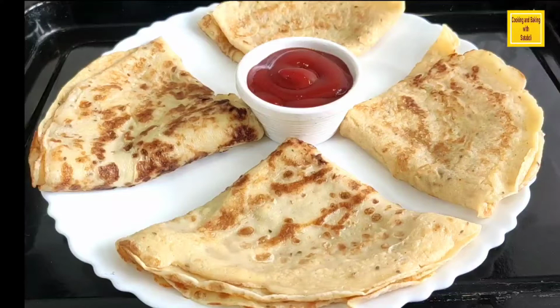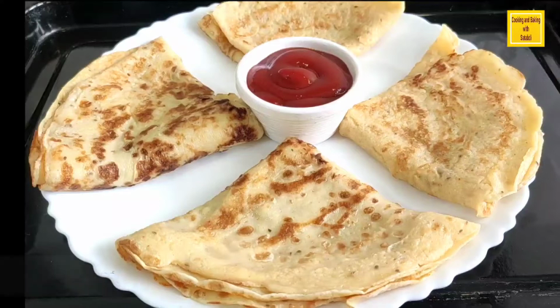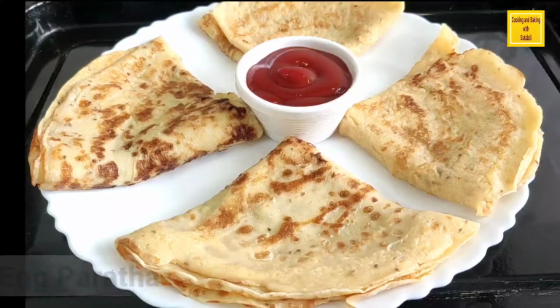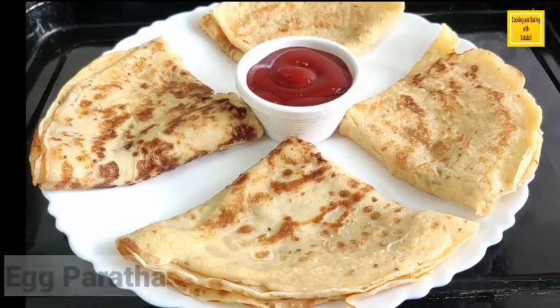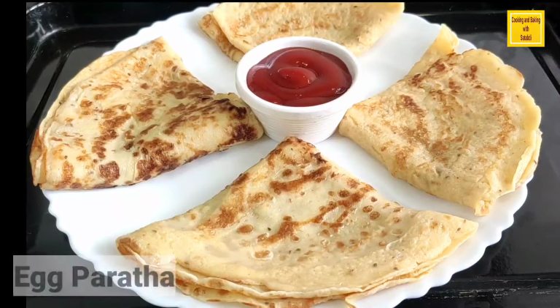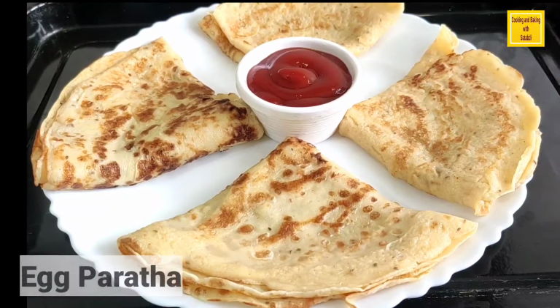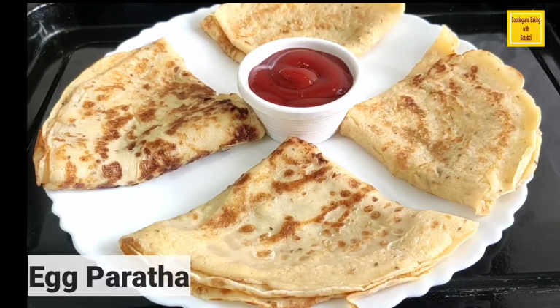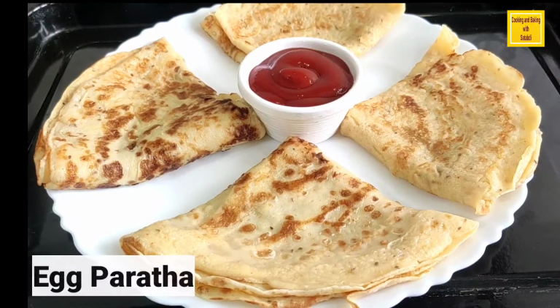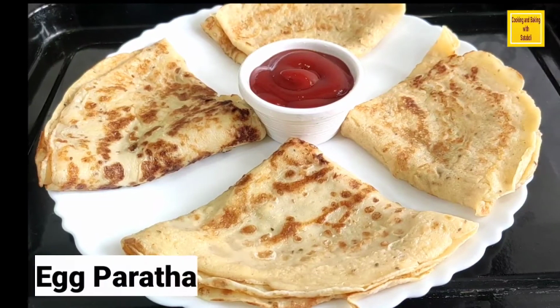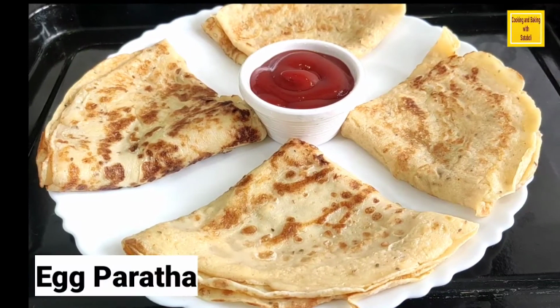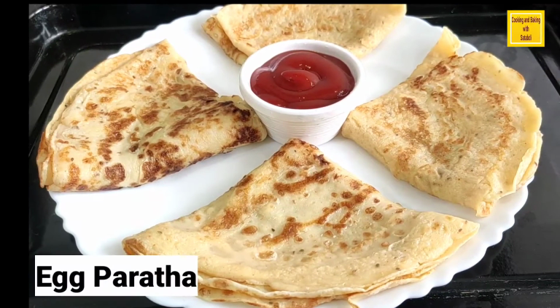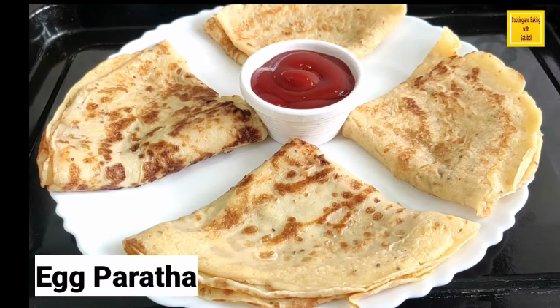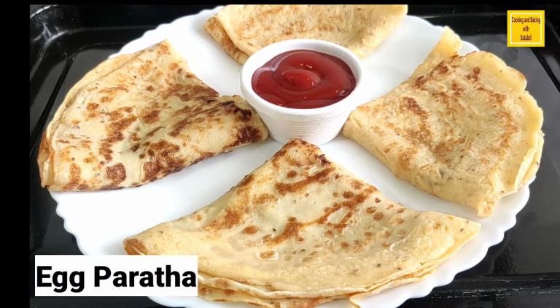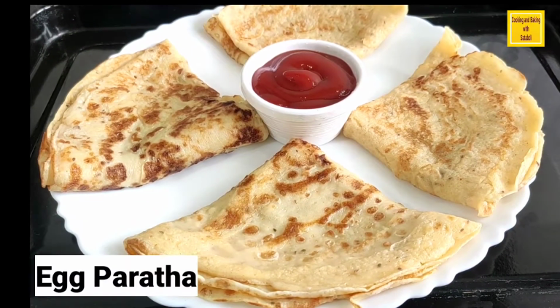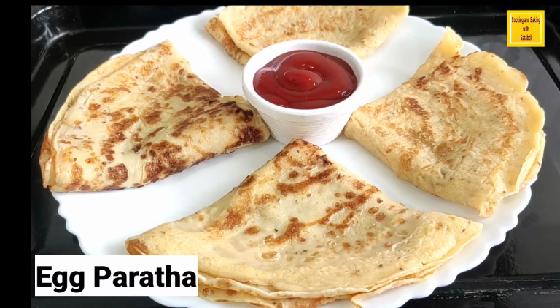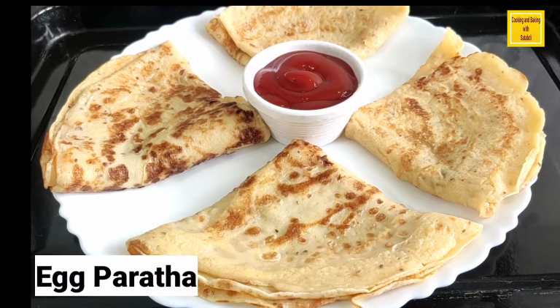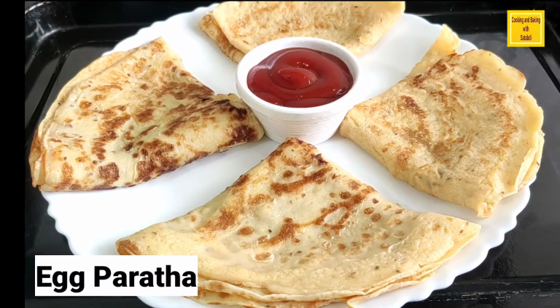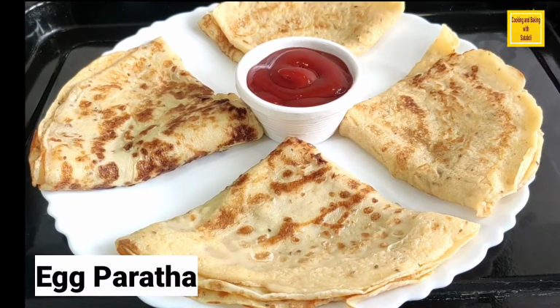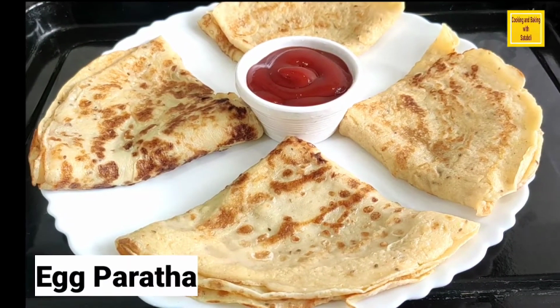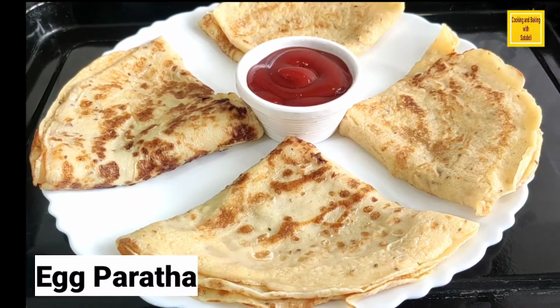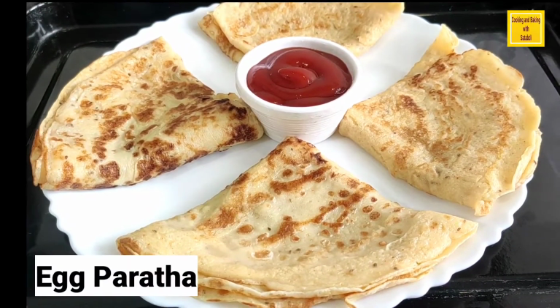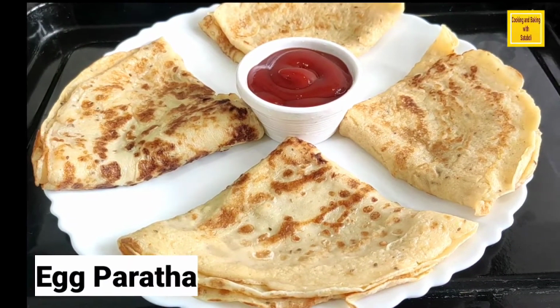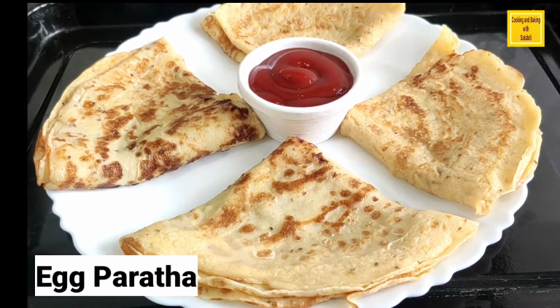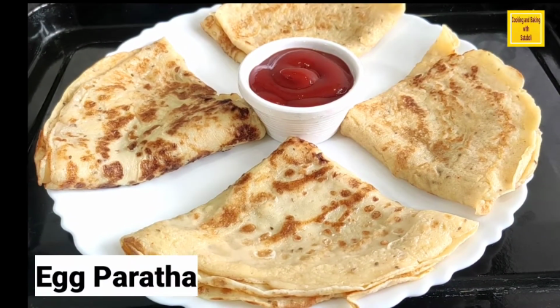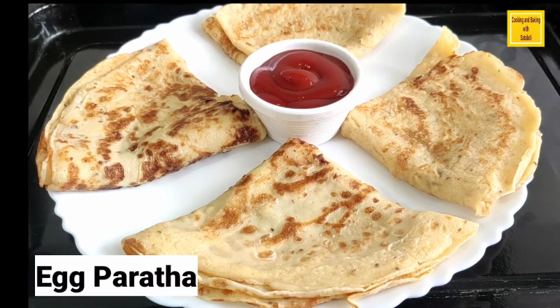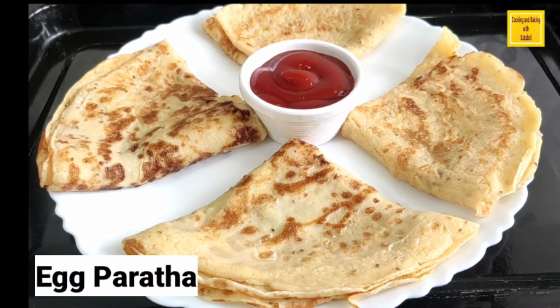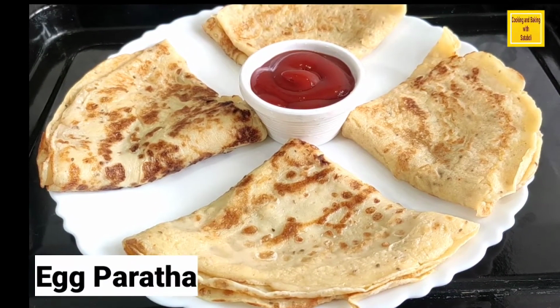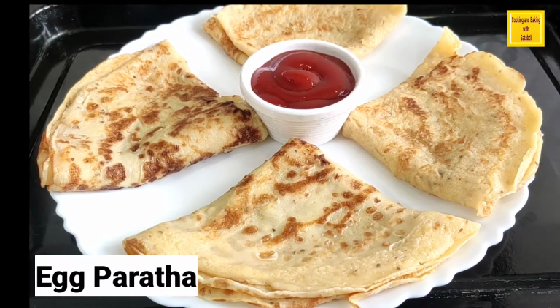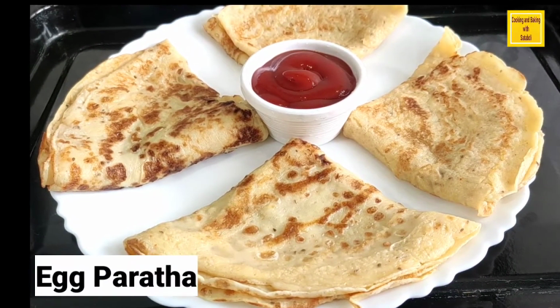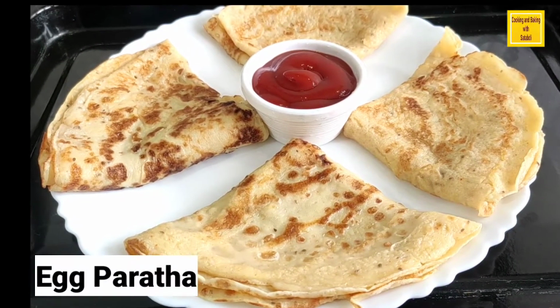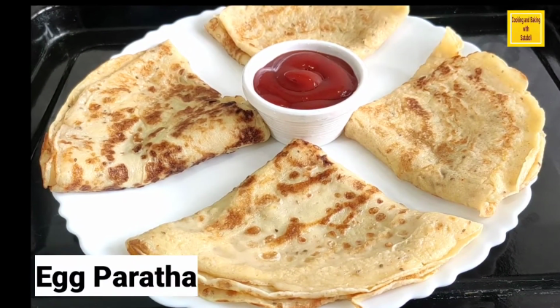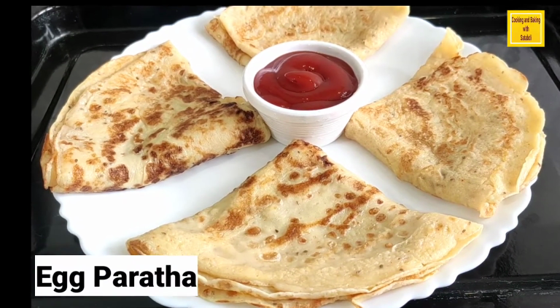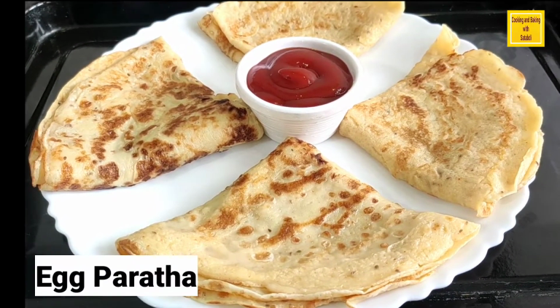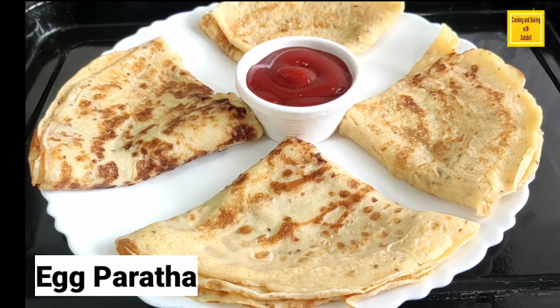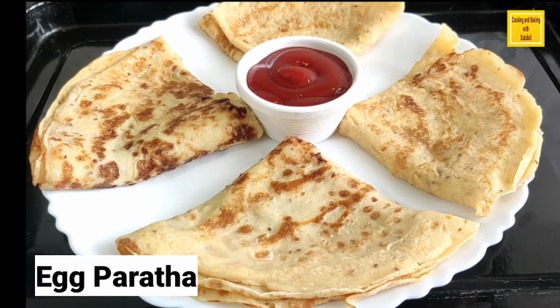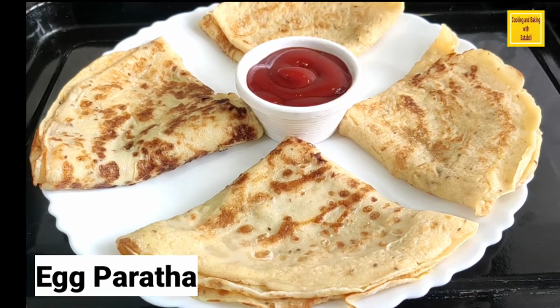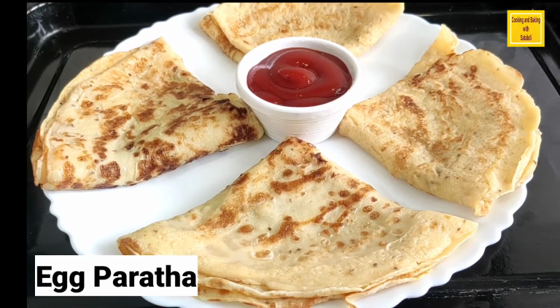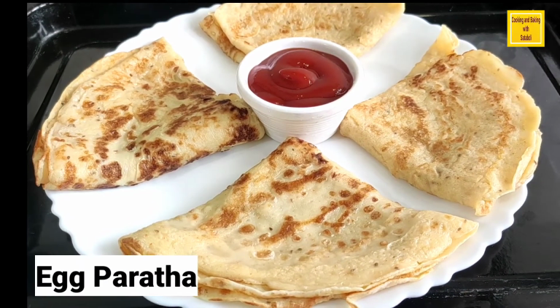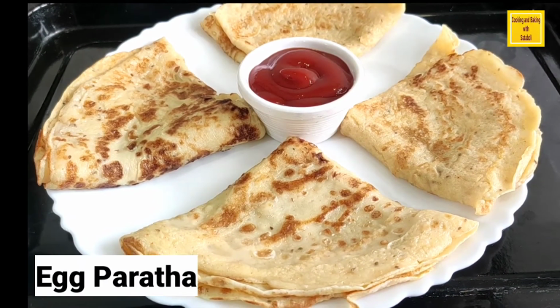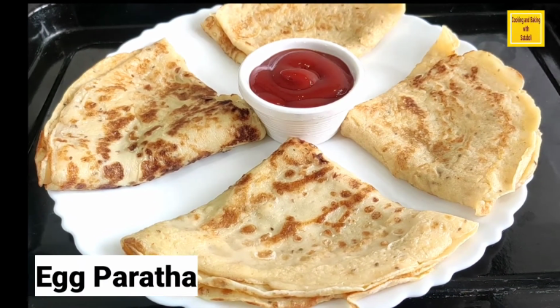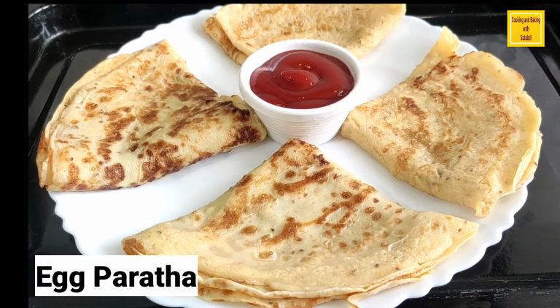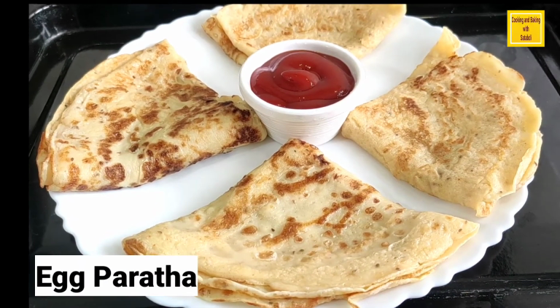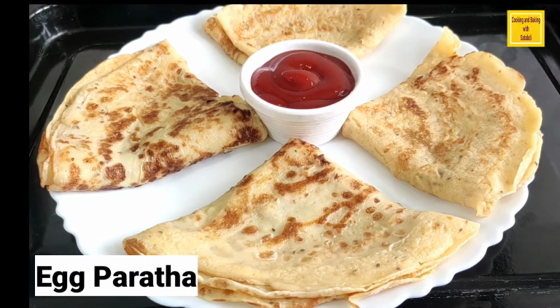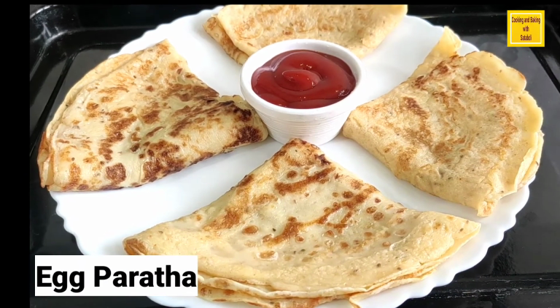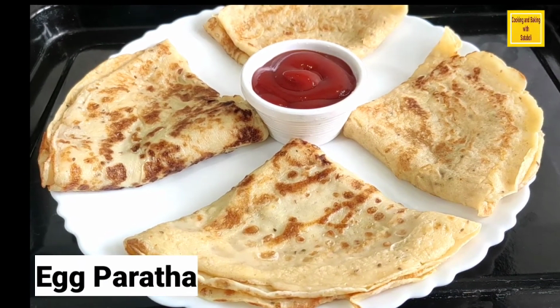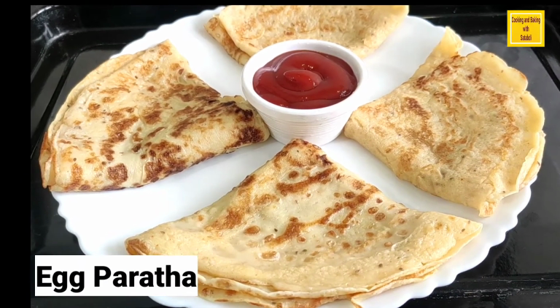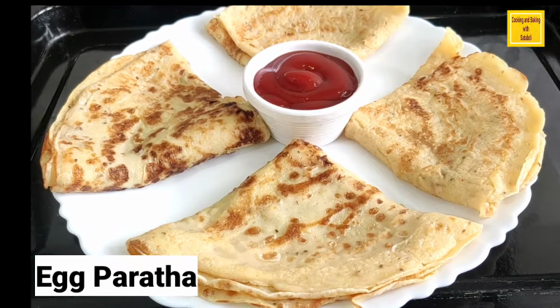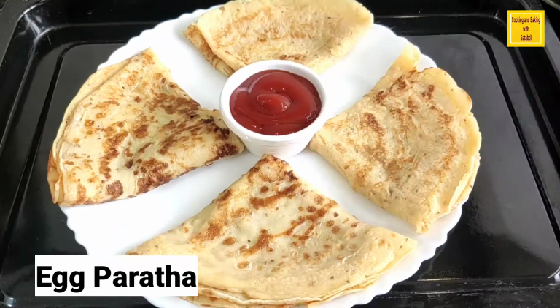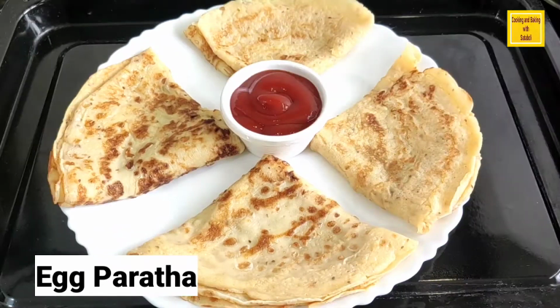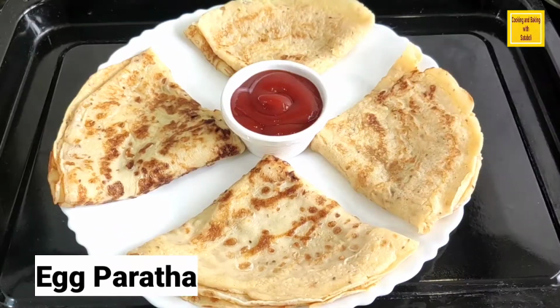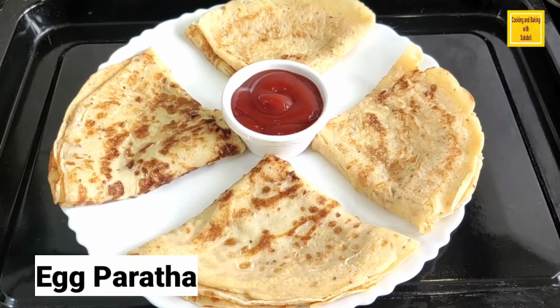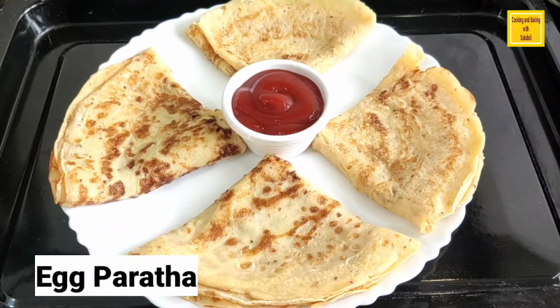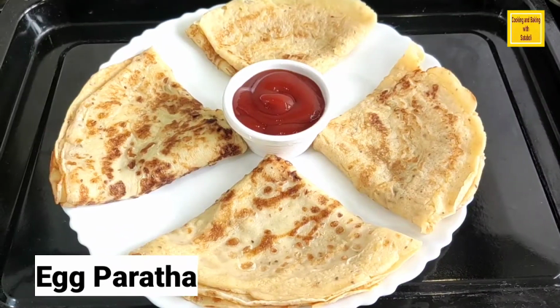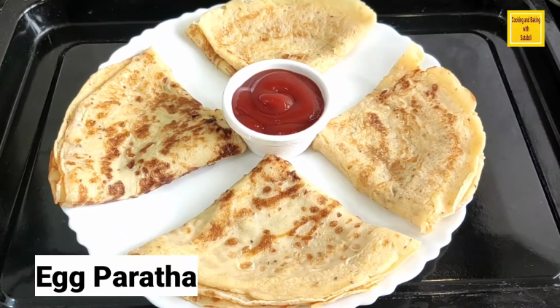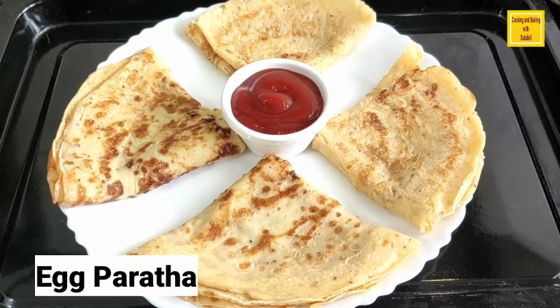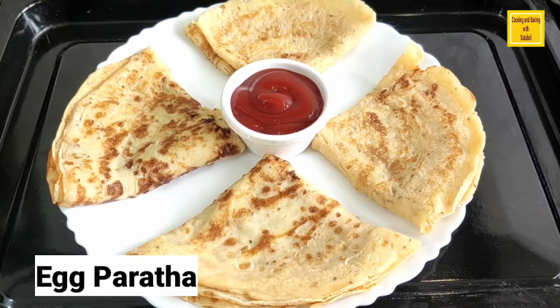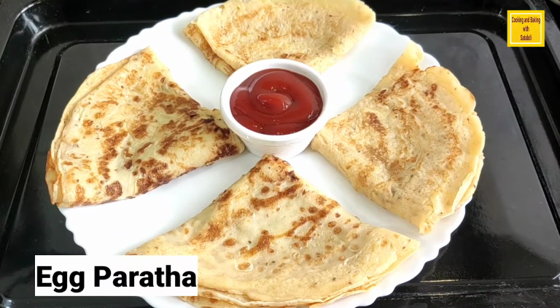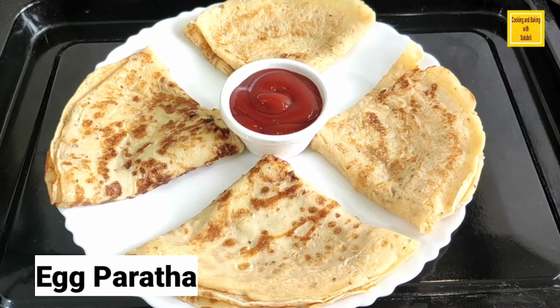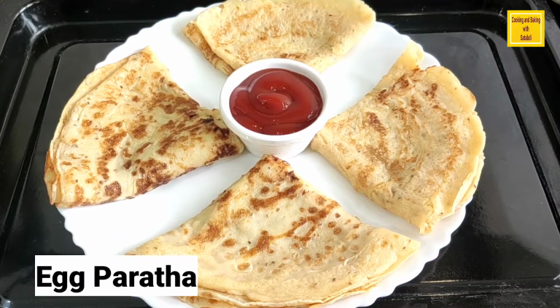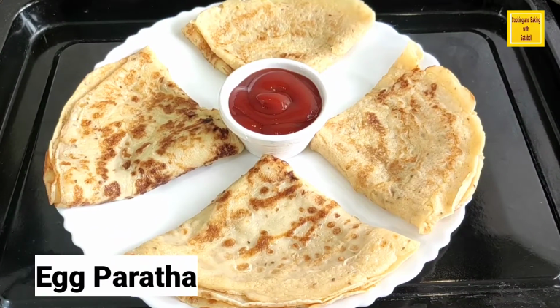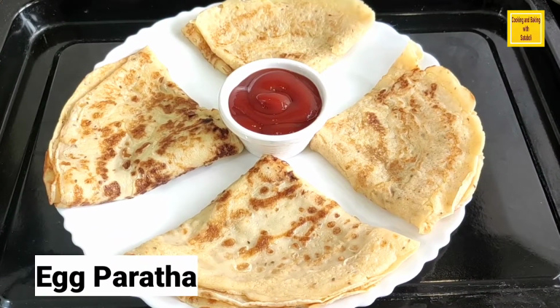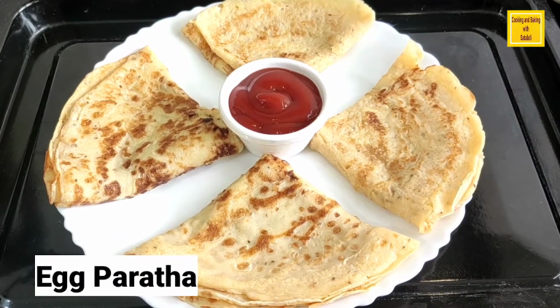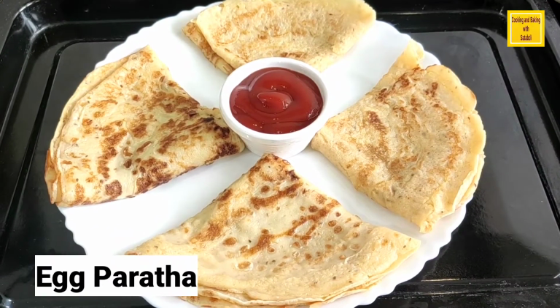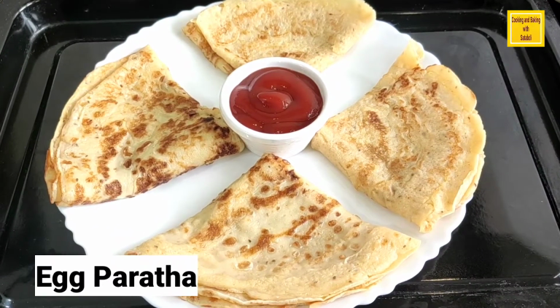Hello friends! Welcome to Cooking and Baking with Shatabdi. Today we are going to take a quick breakfast recipe.